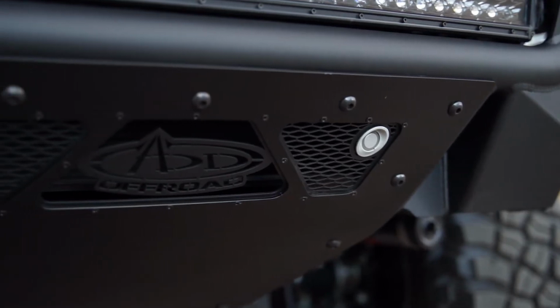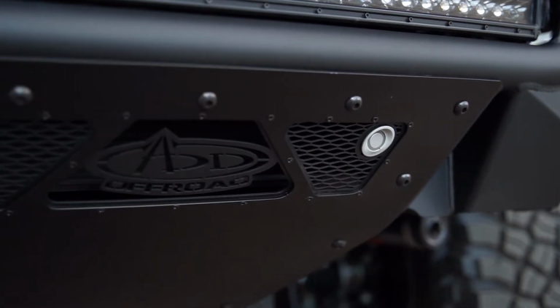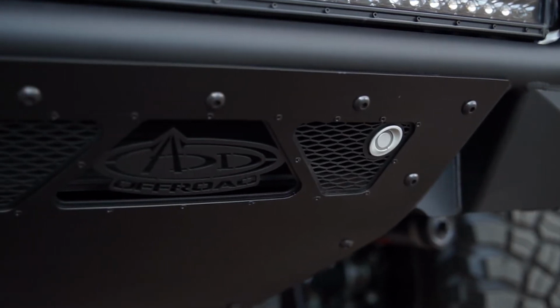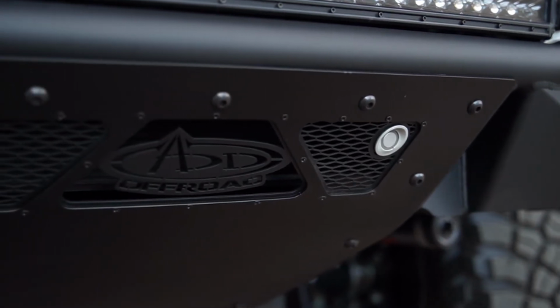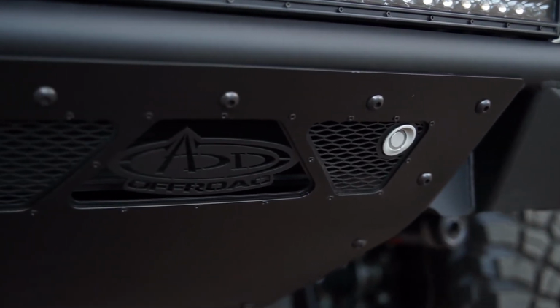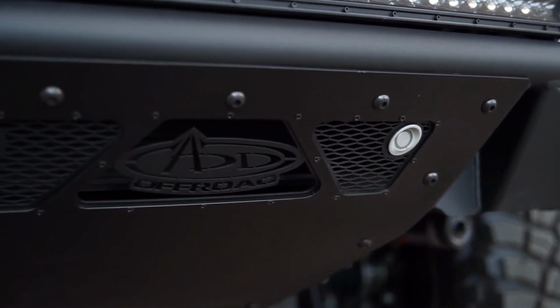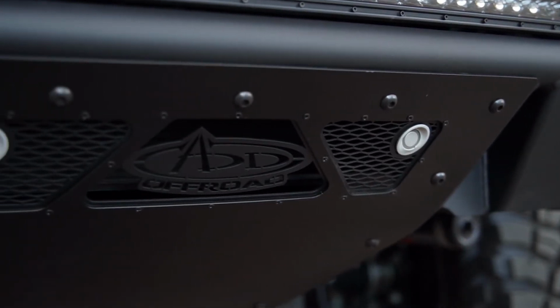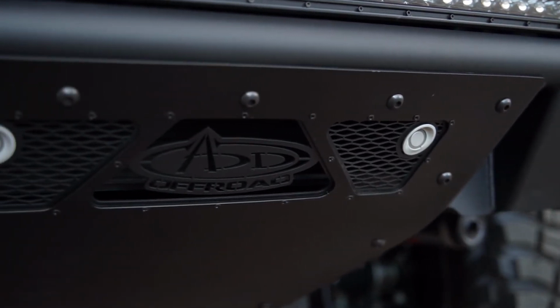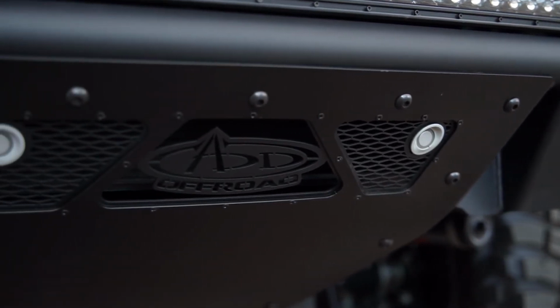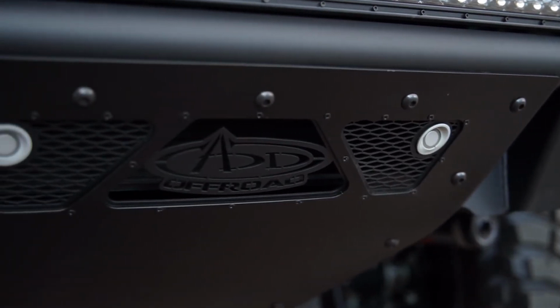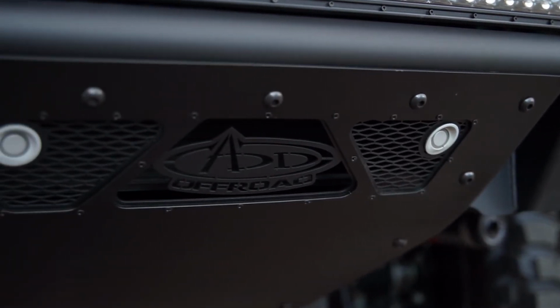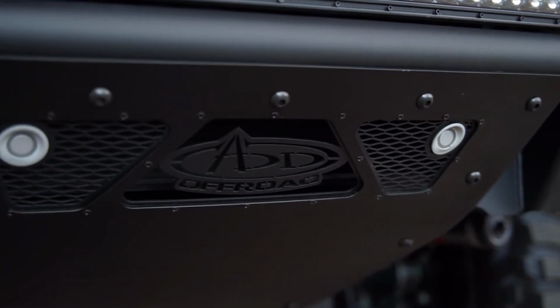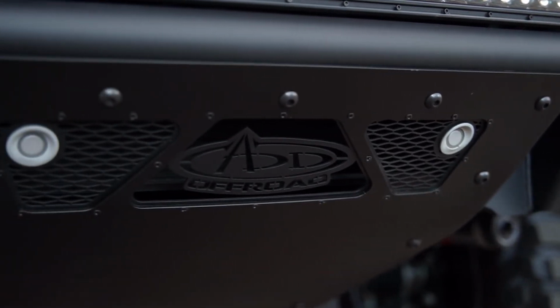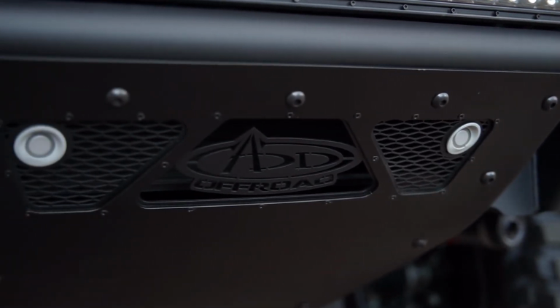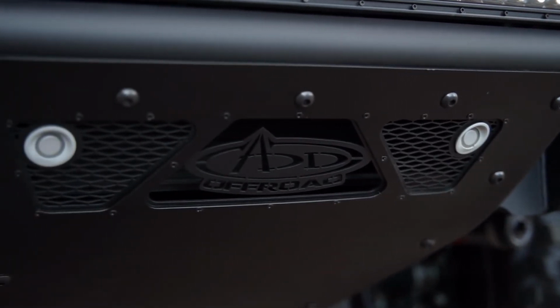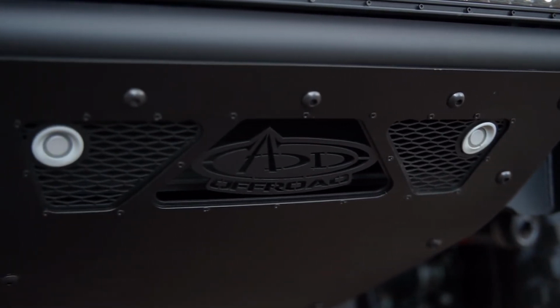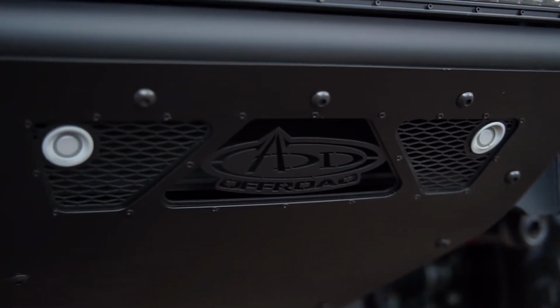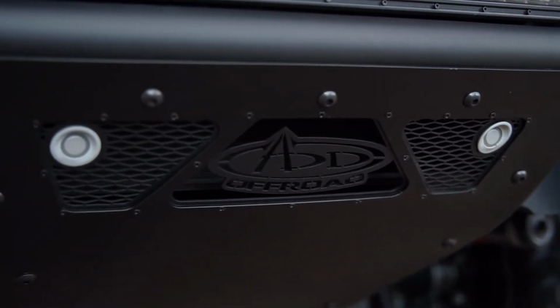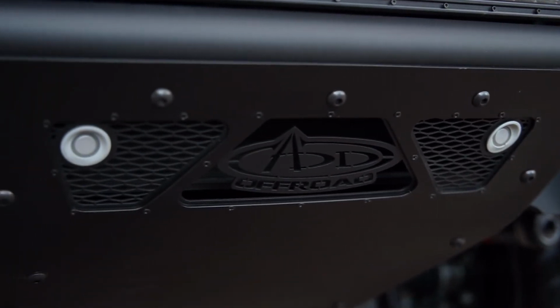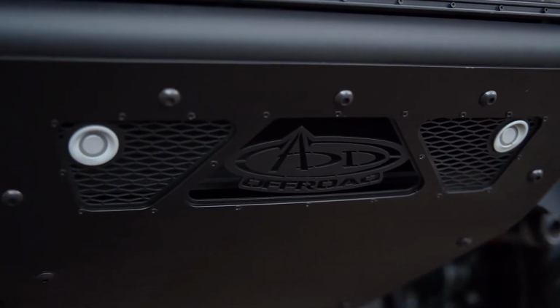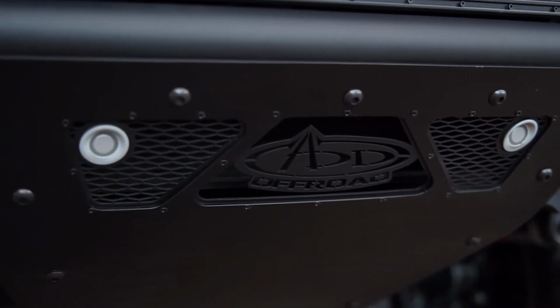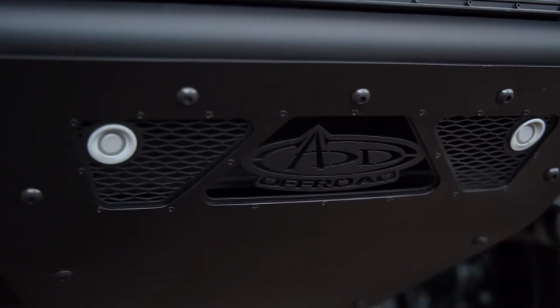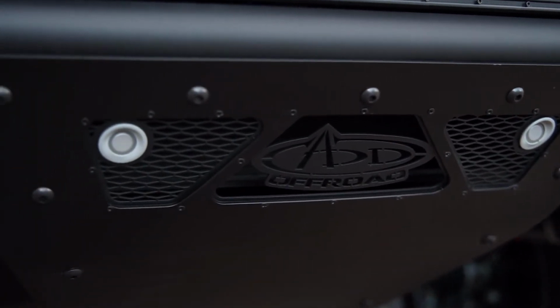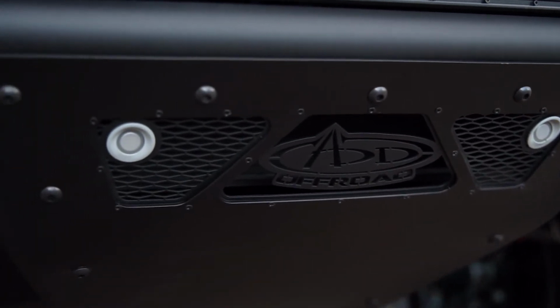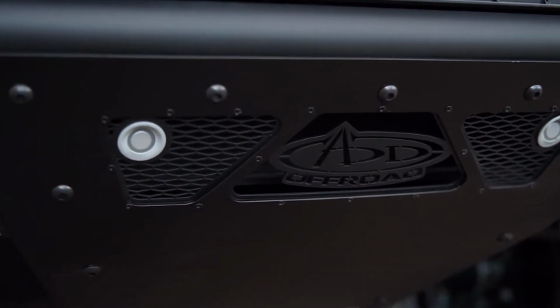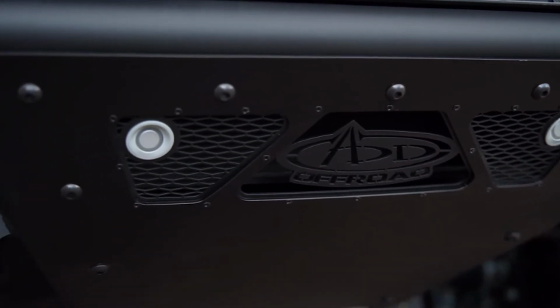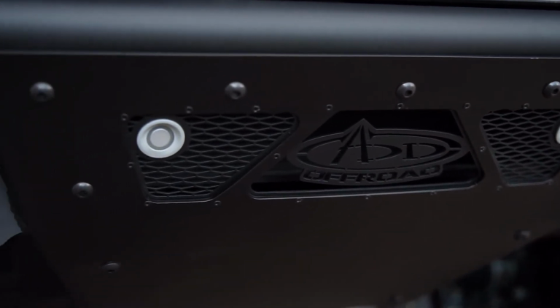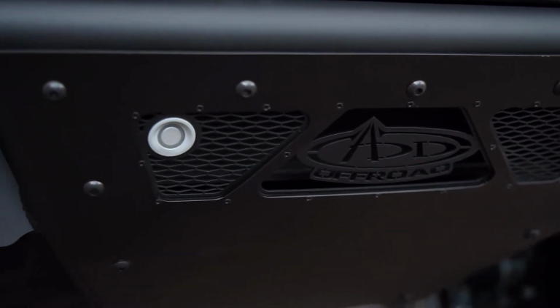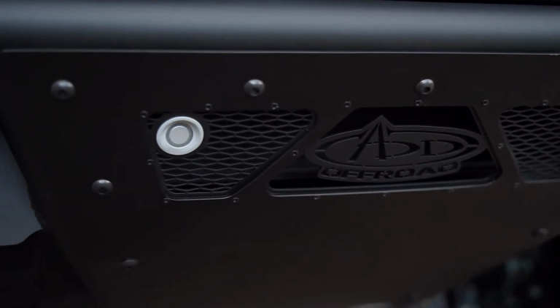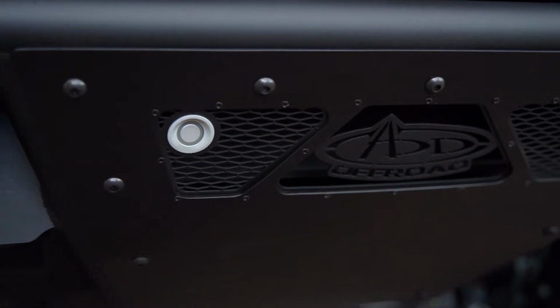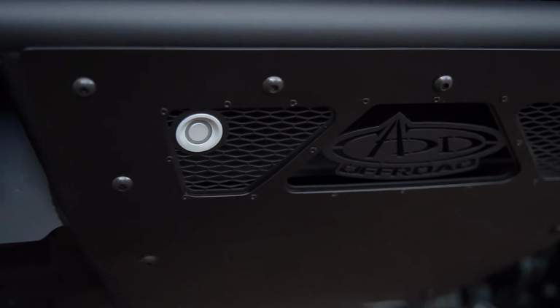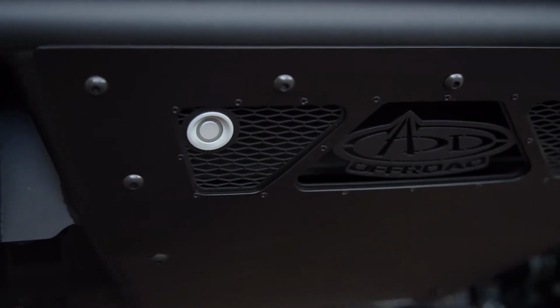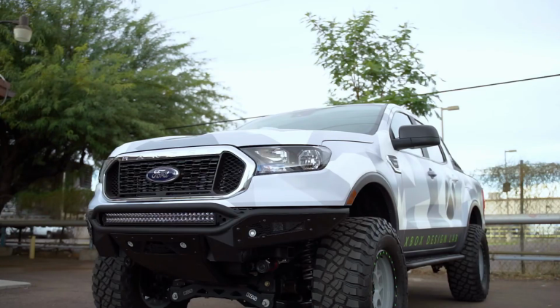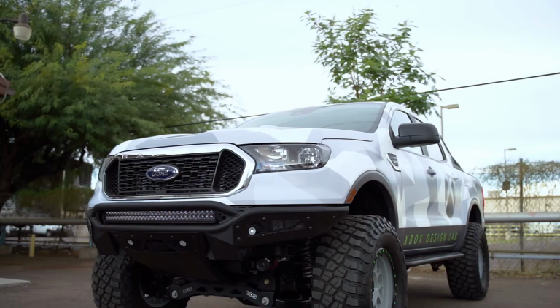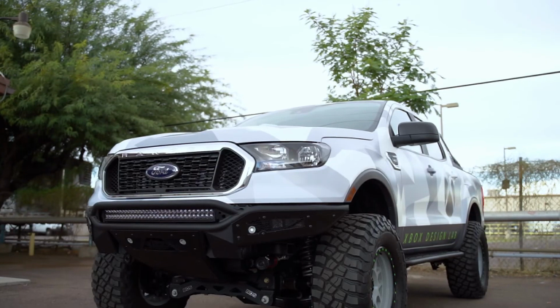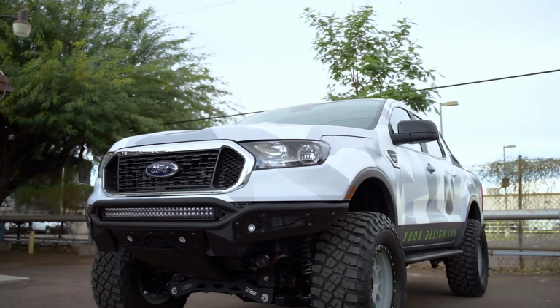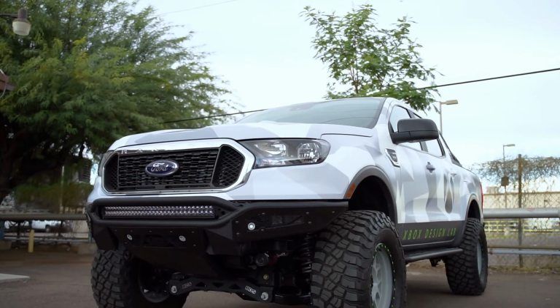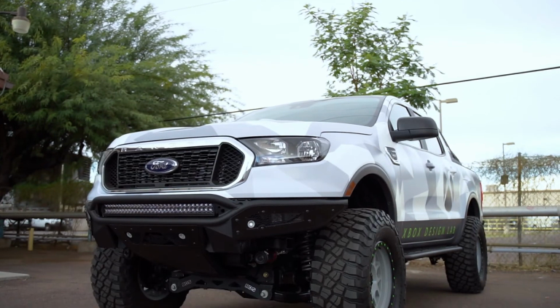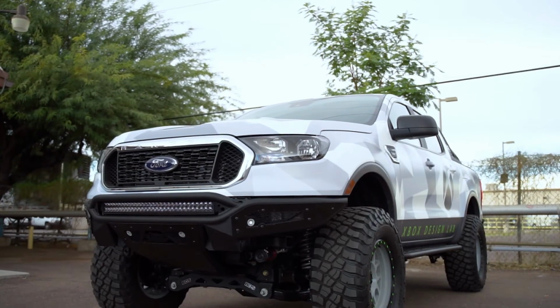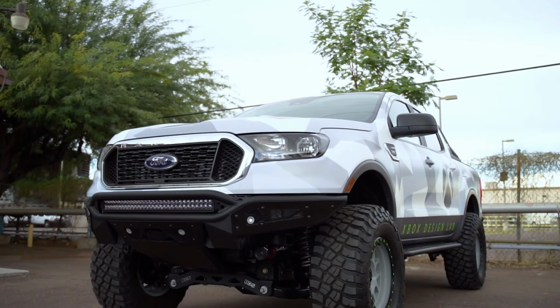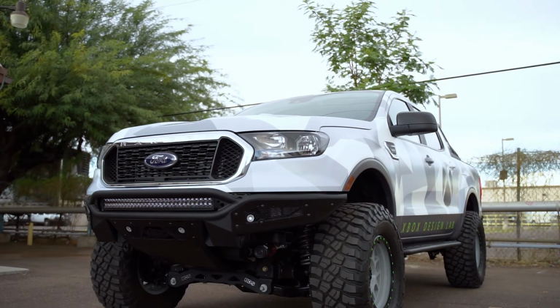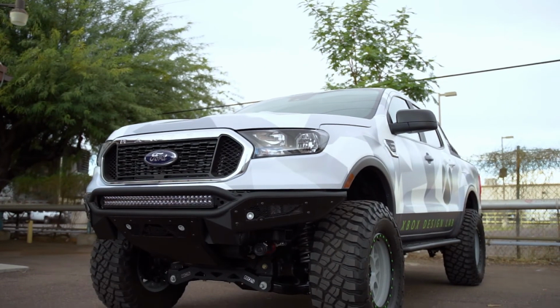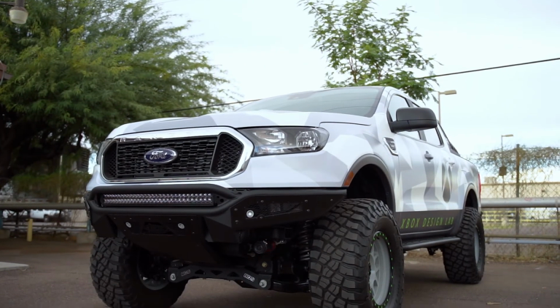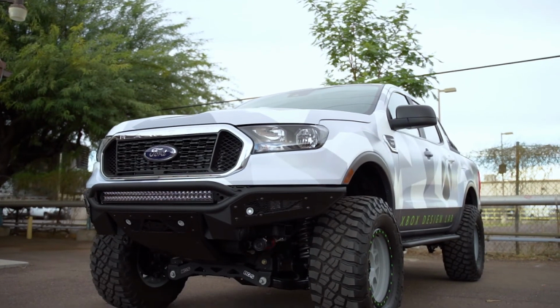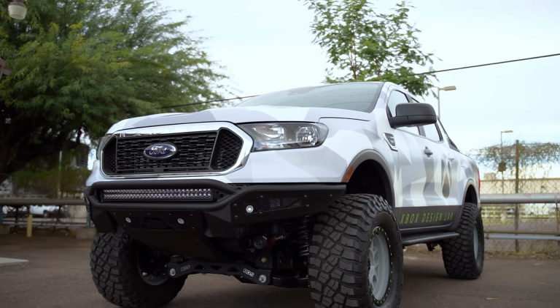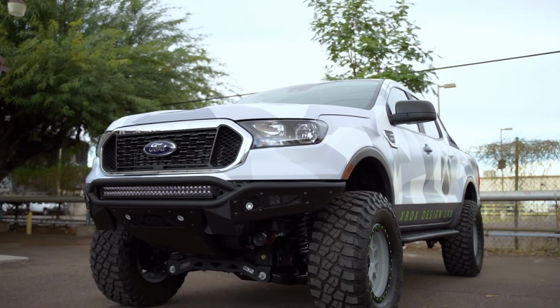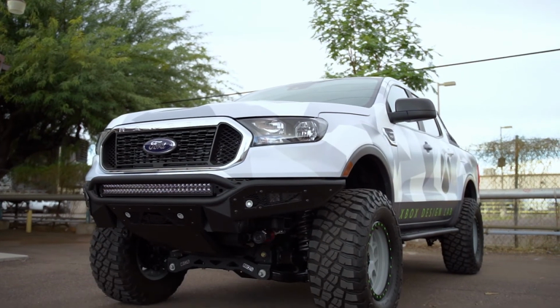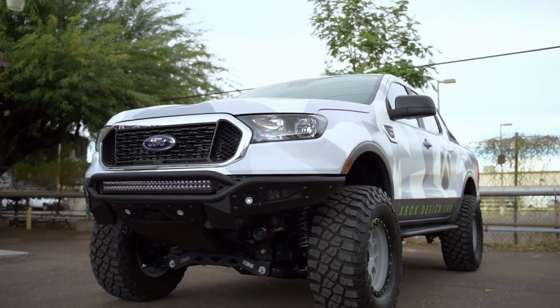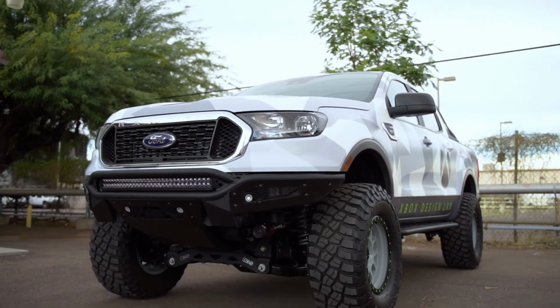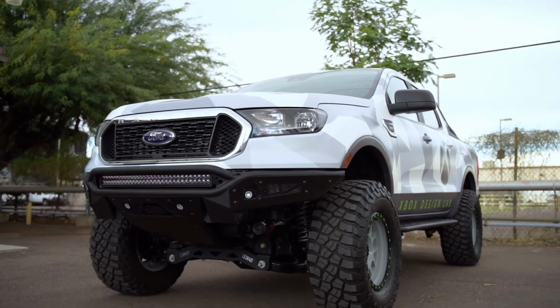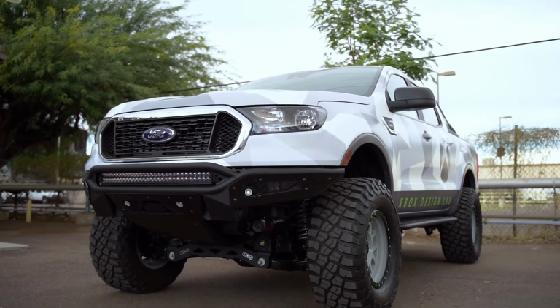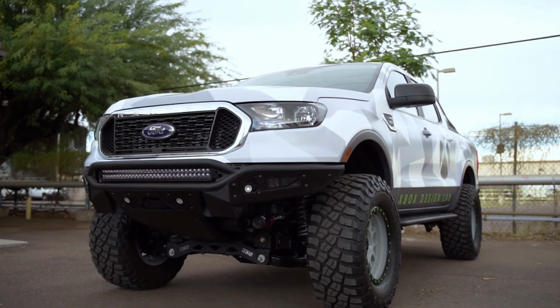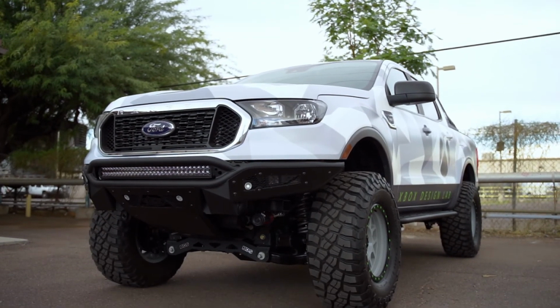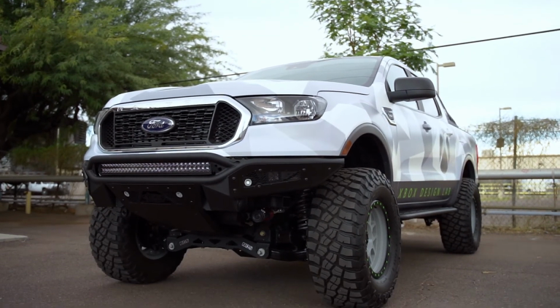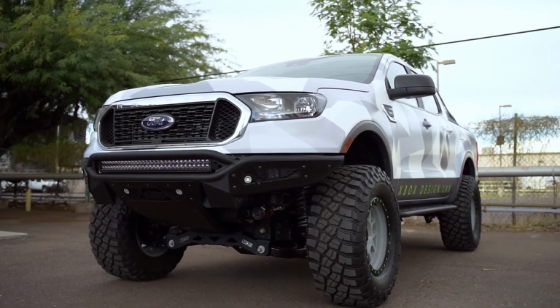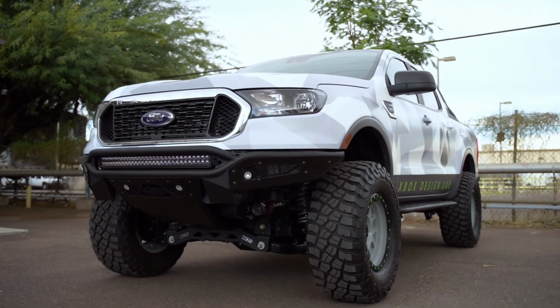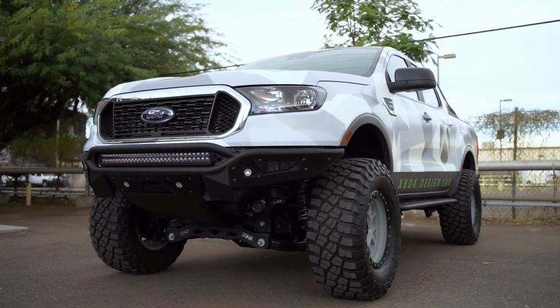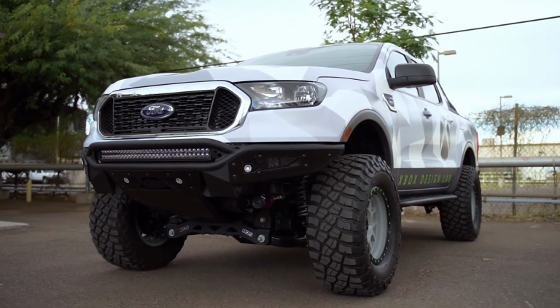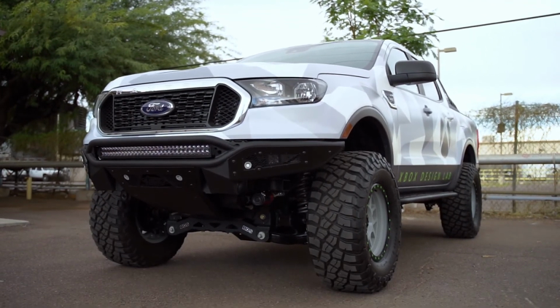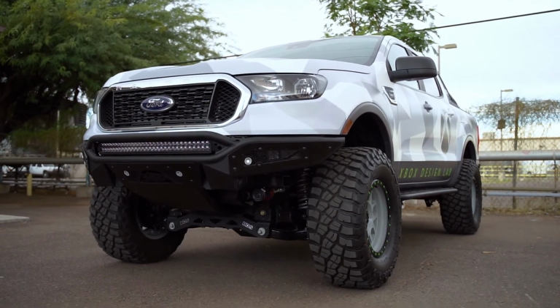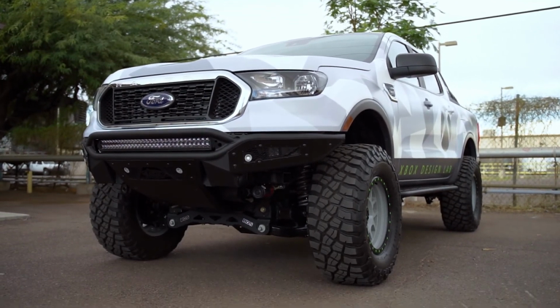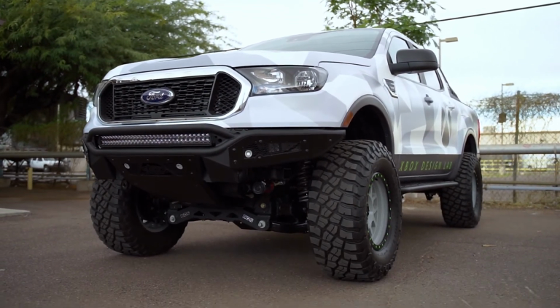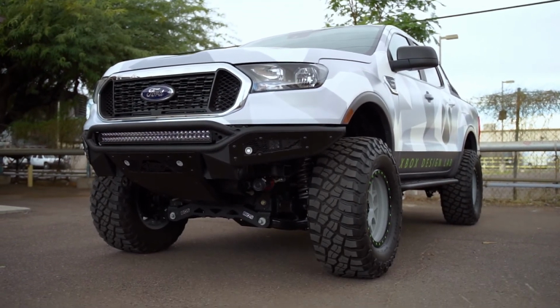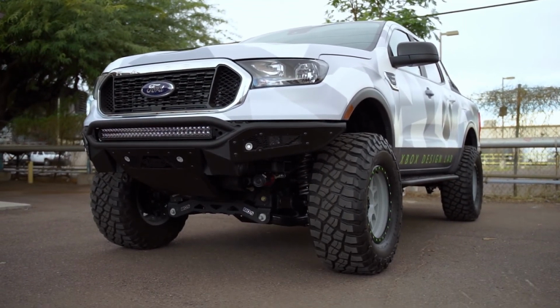Optional cutouts allow the use of your OEM parking sensors. As always, this product is fully bolt-on and made in America.